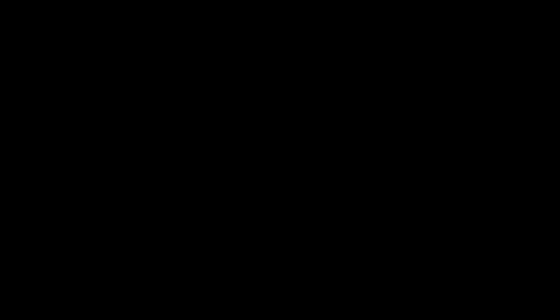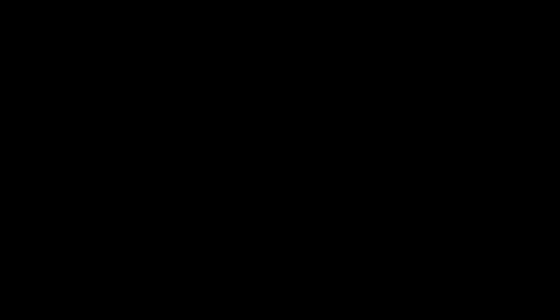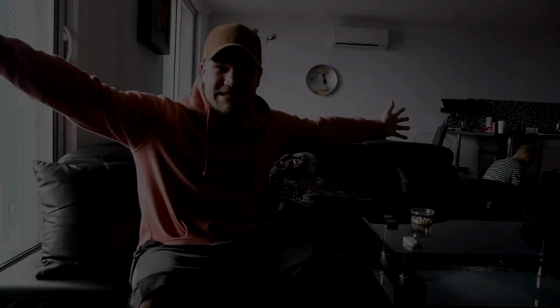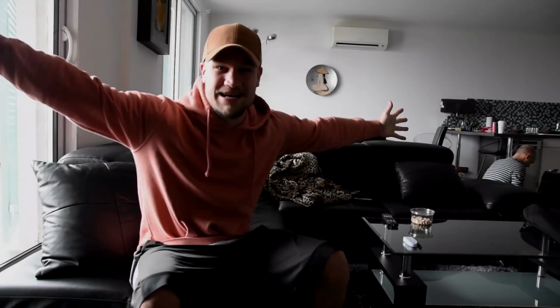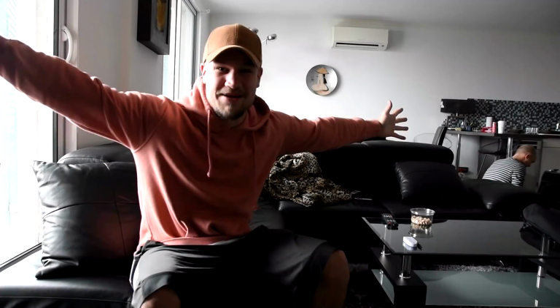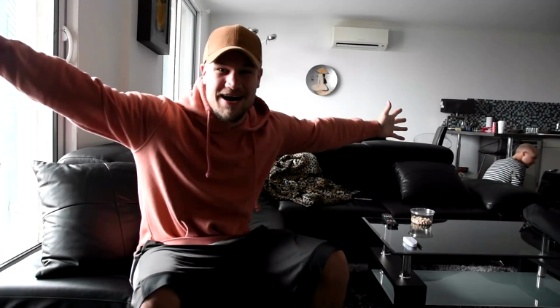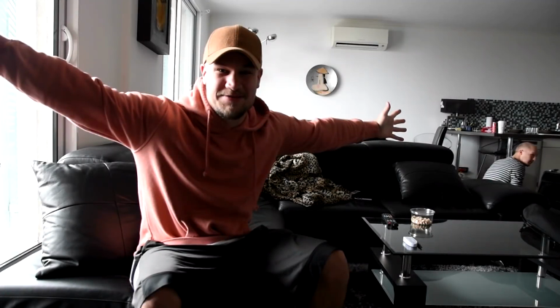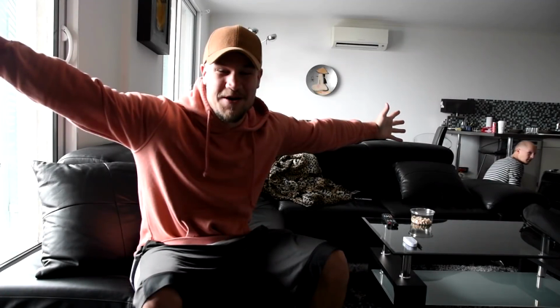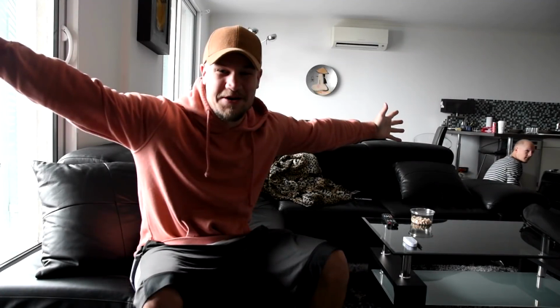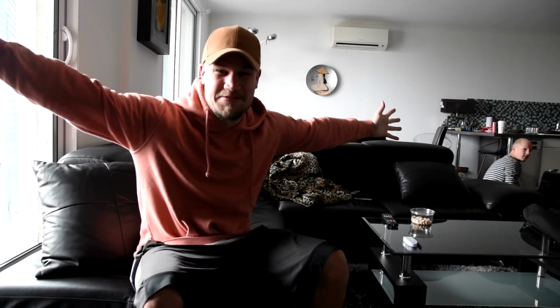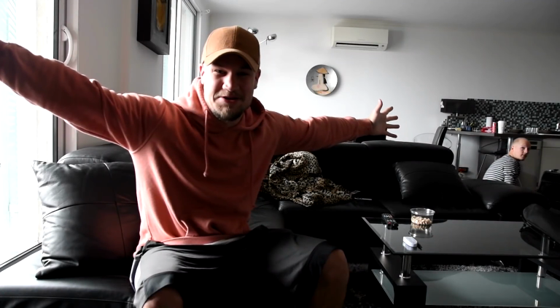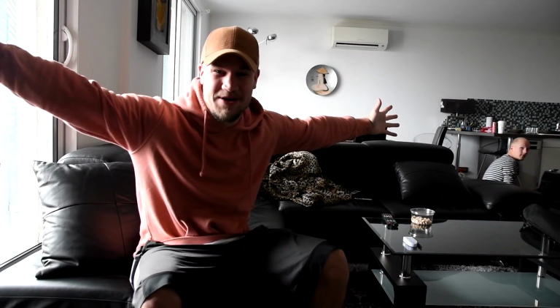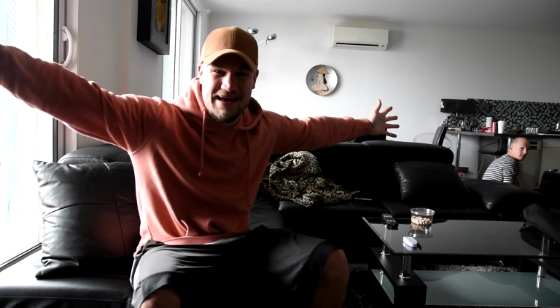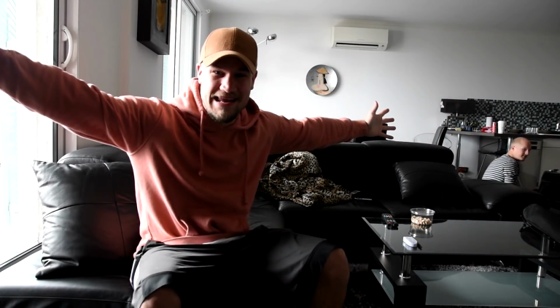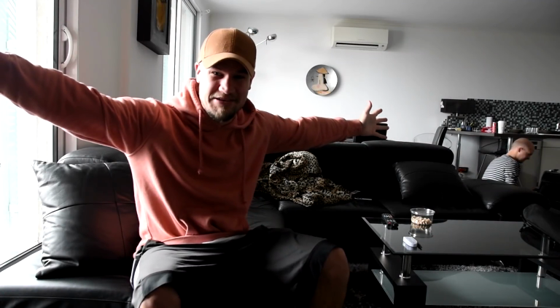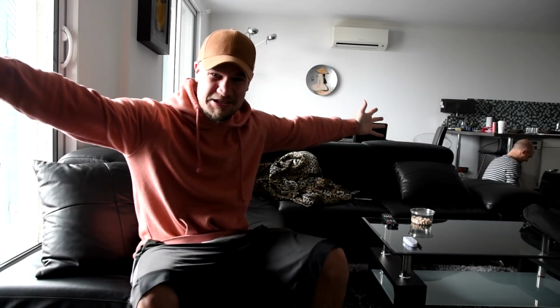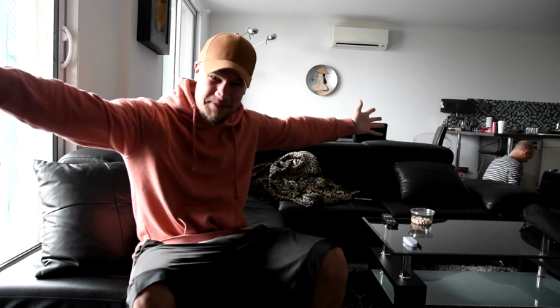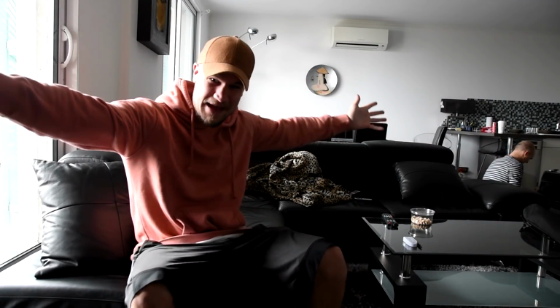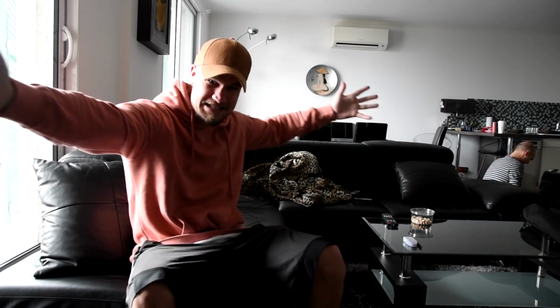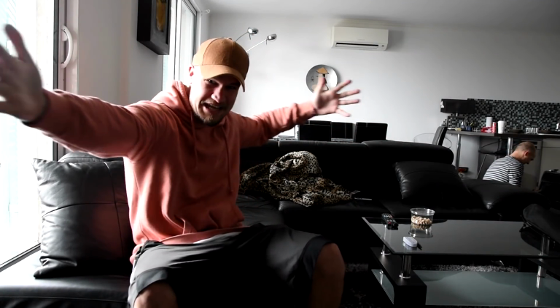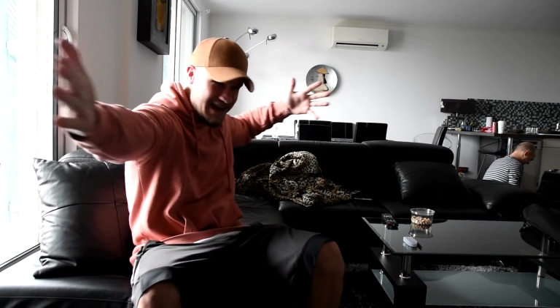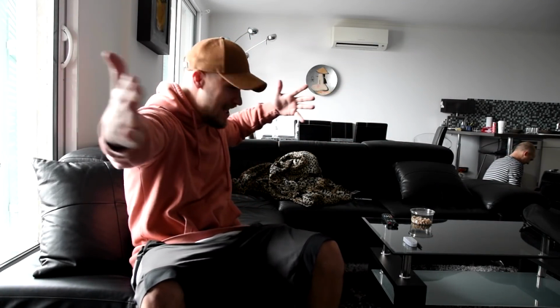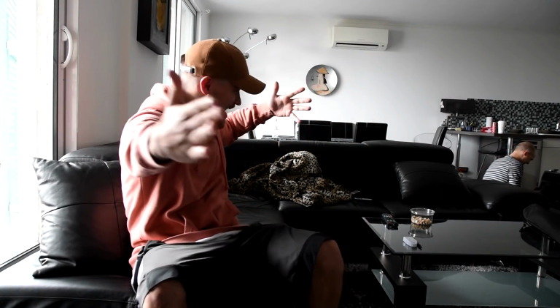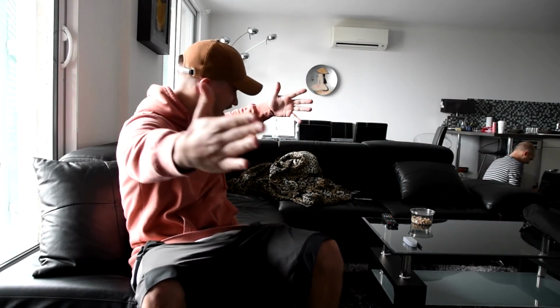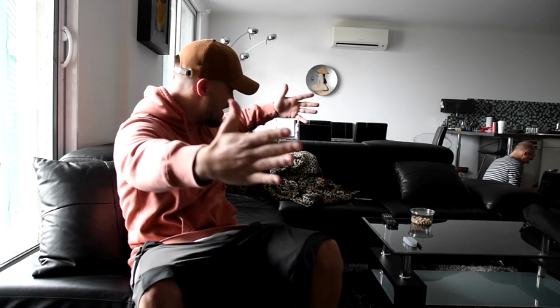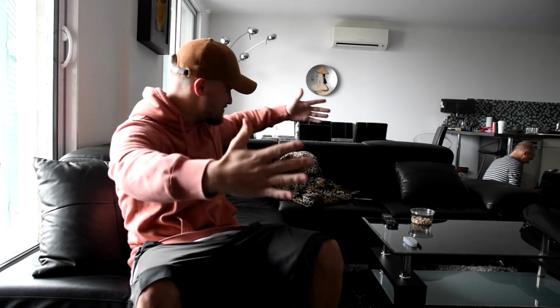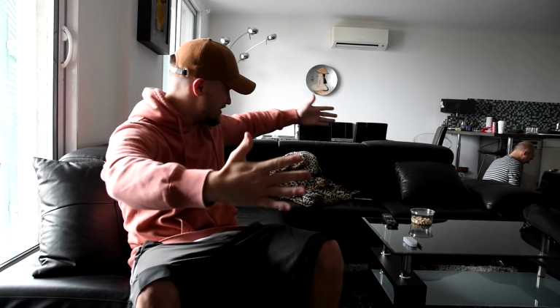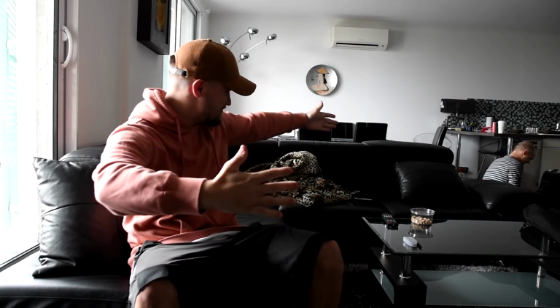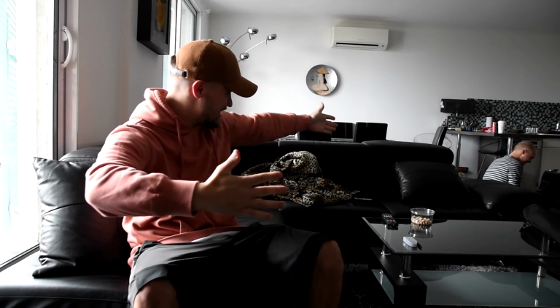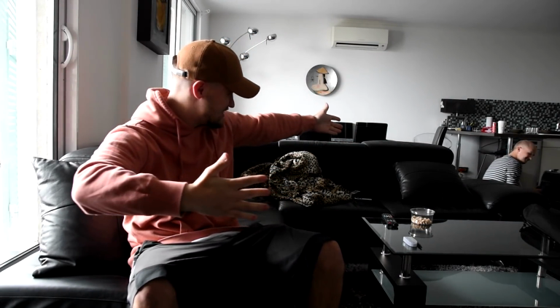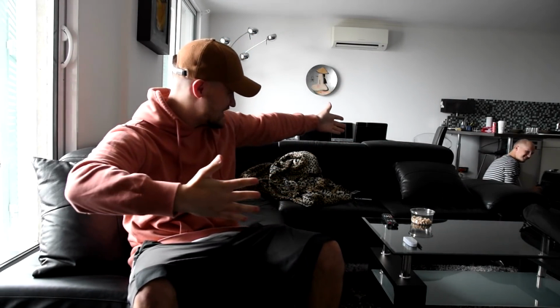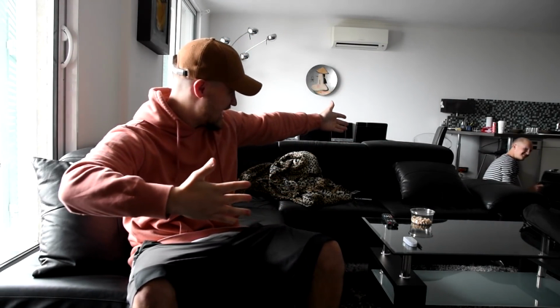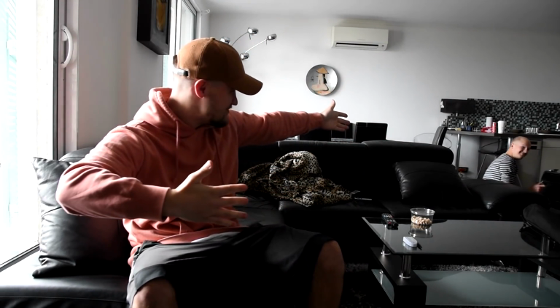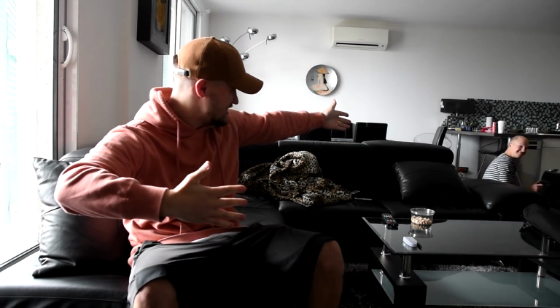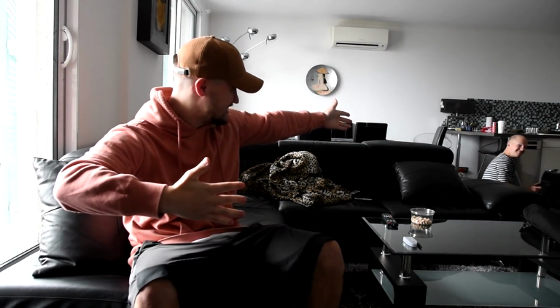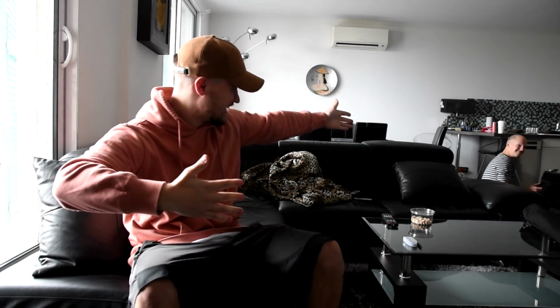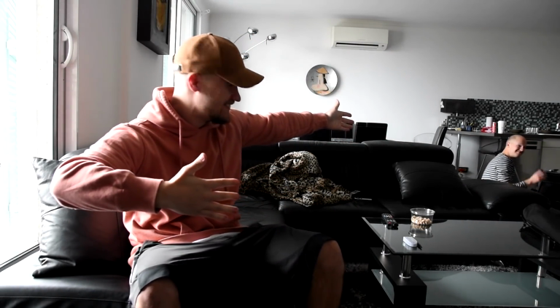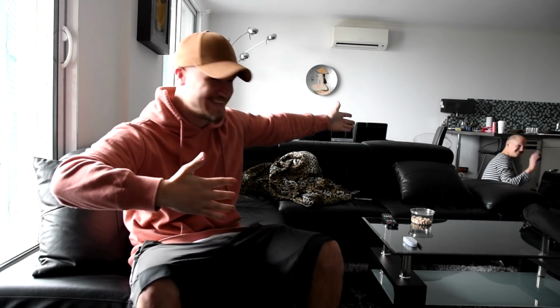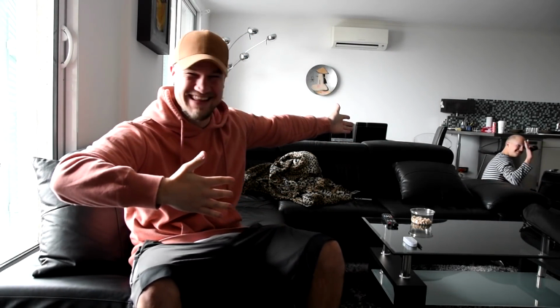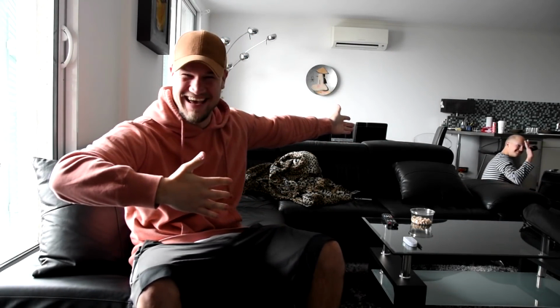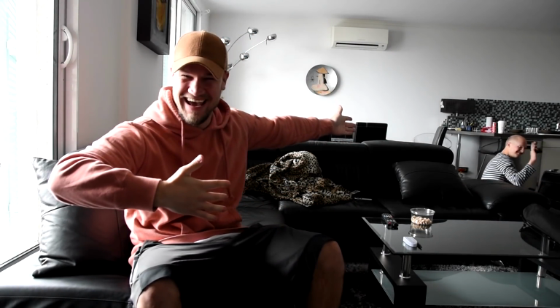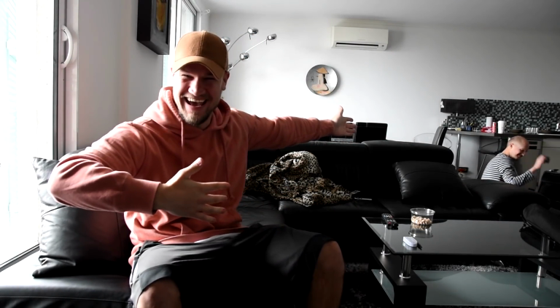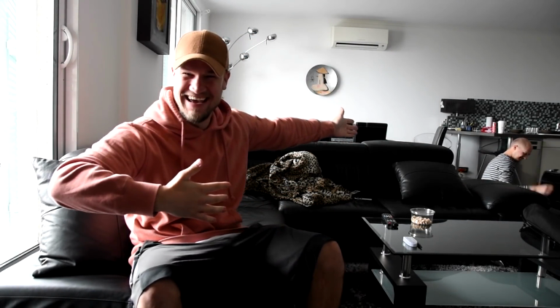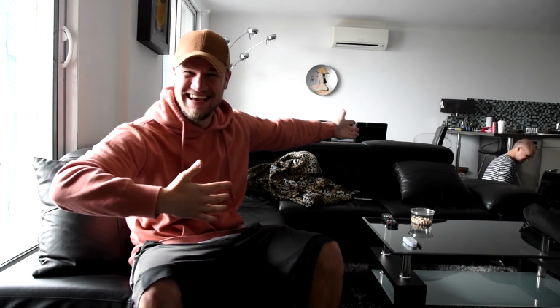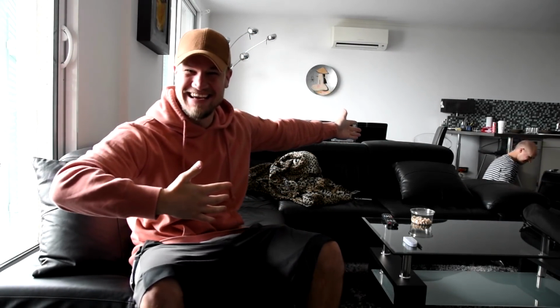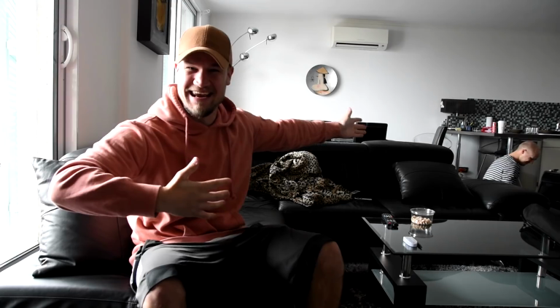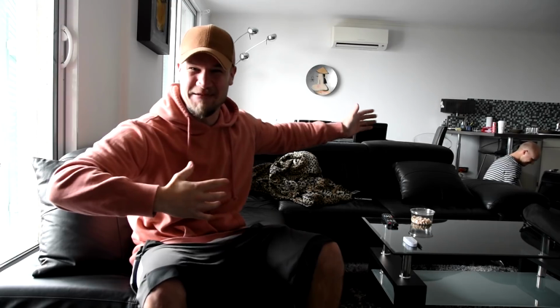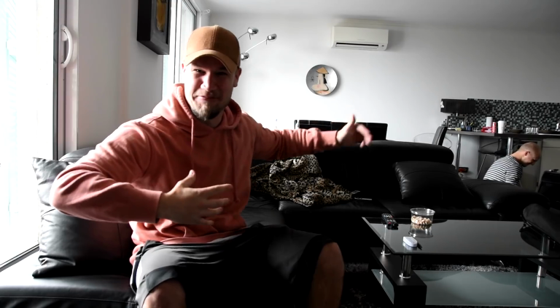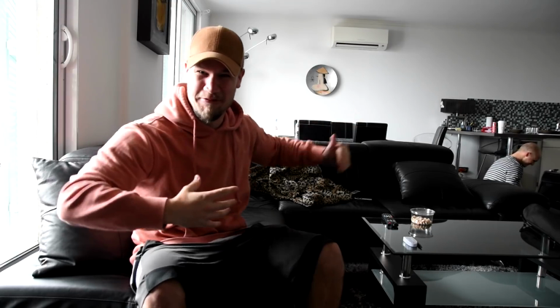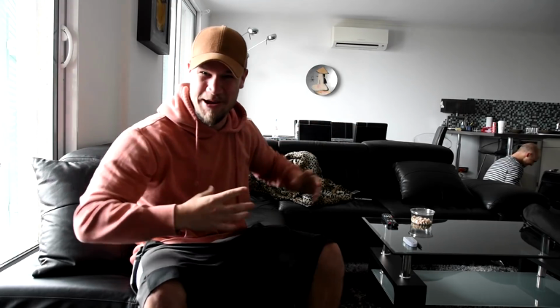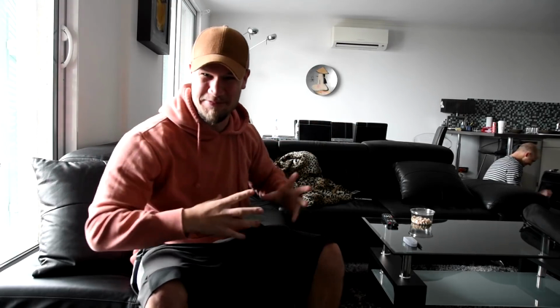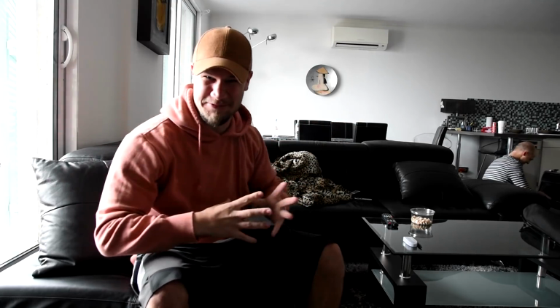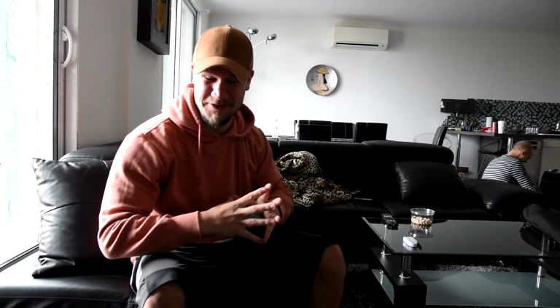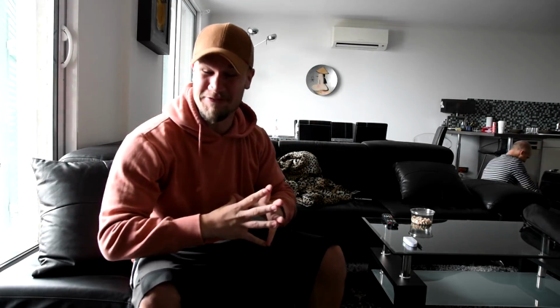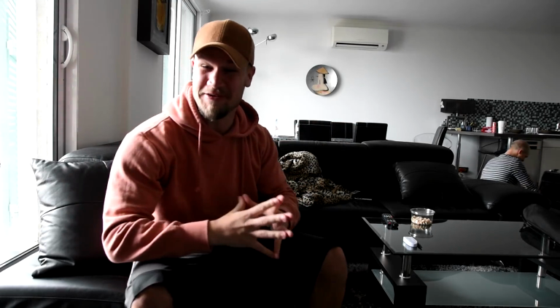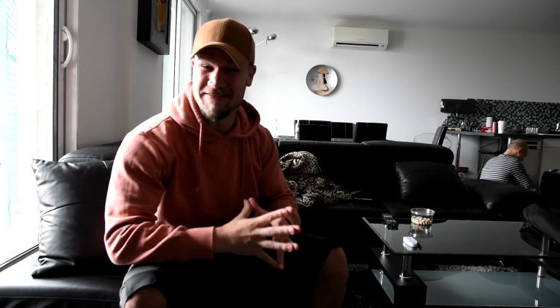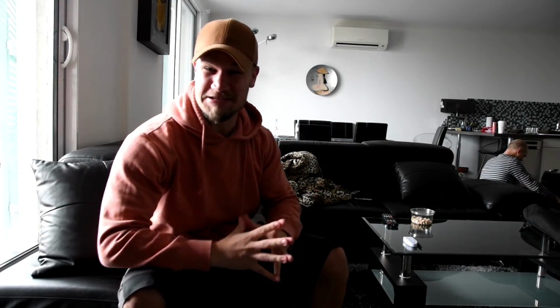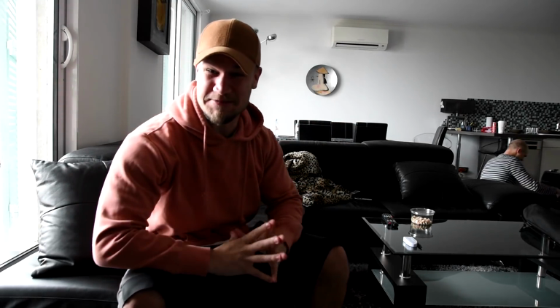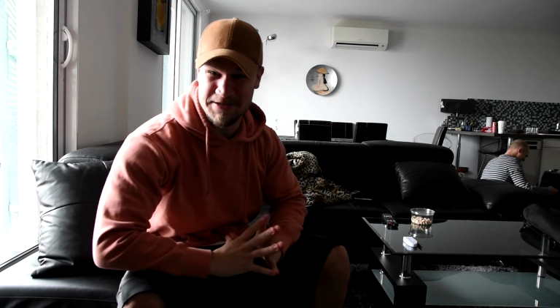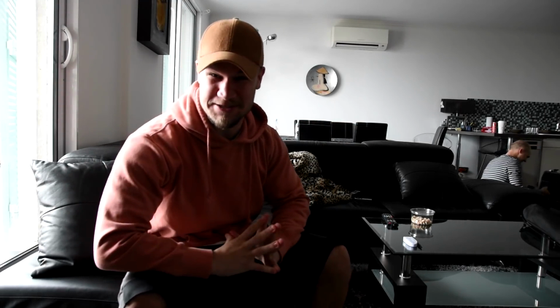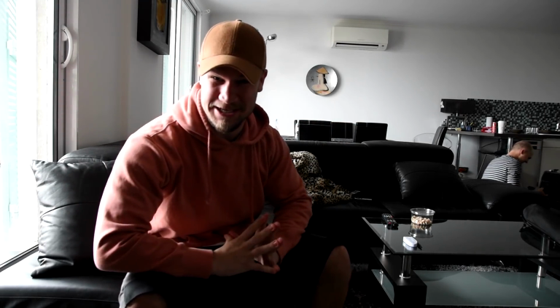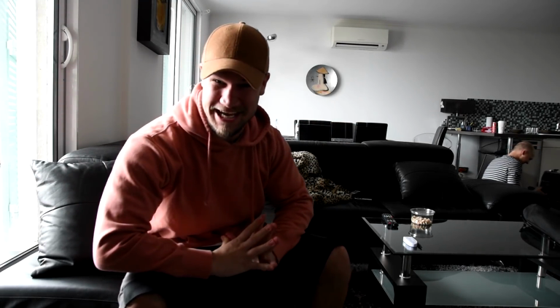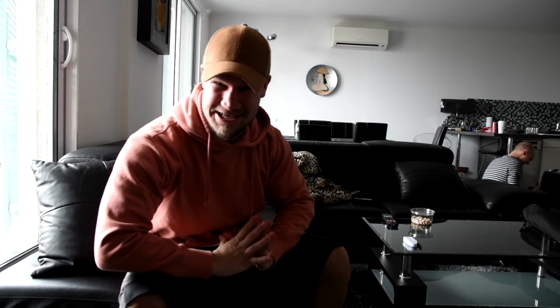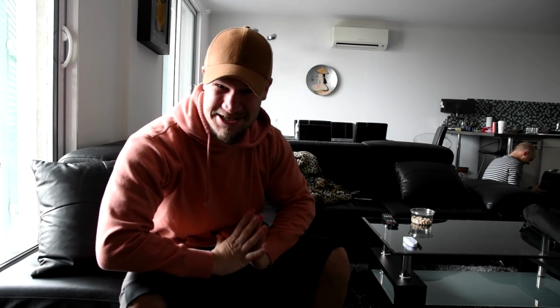What is up guys, welcome to our living space in our Airbnb. Sam is over there getting prepped for a very special occasion.